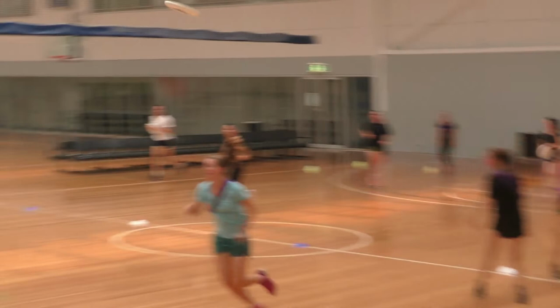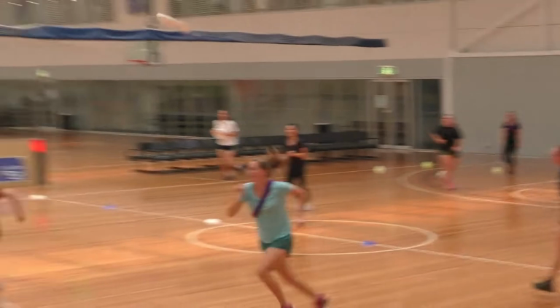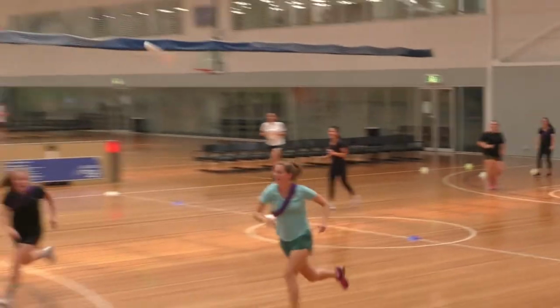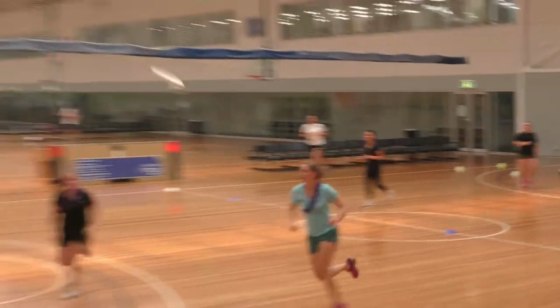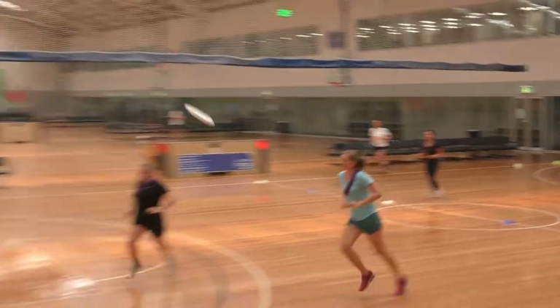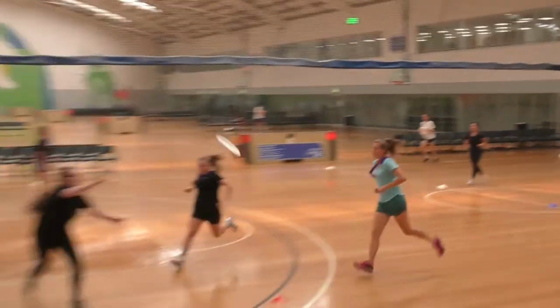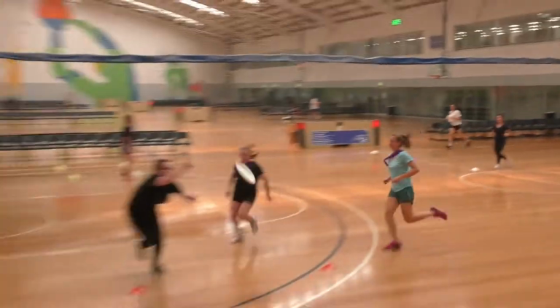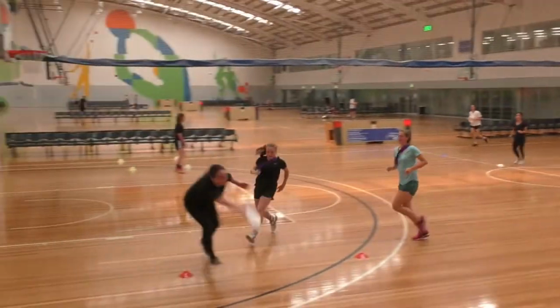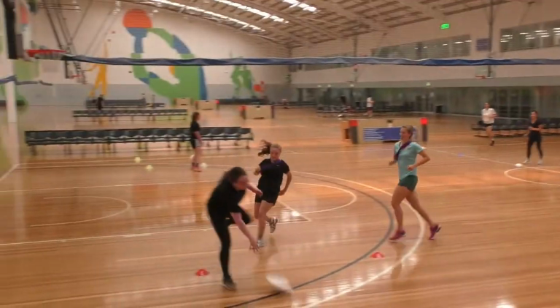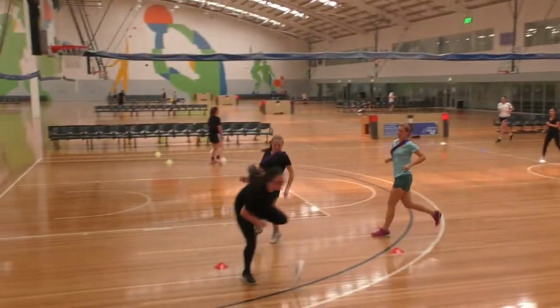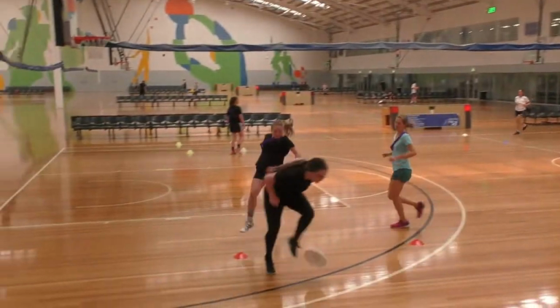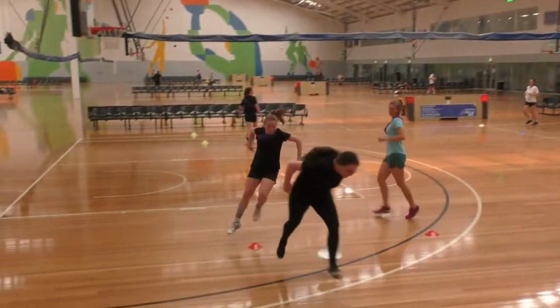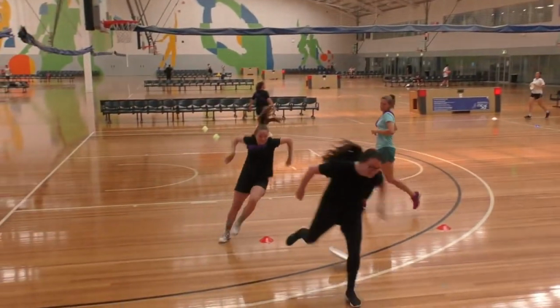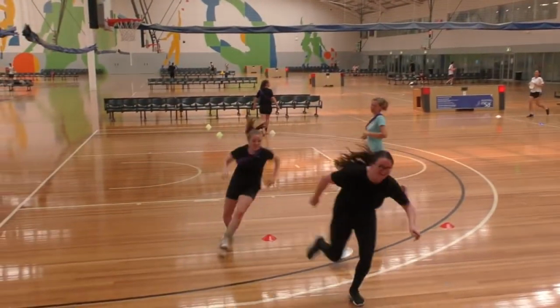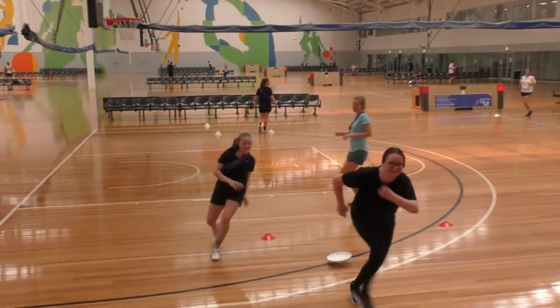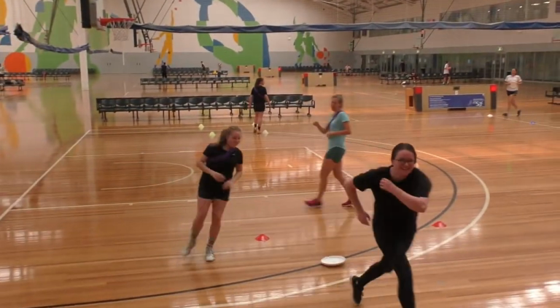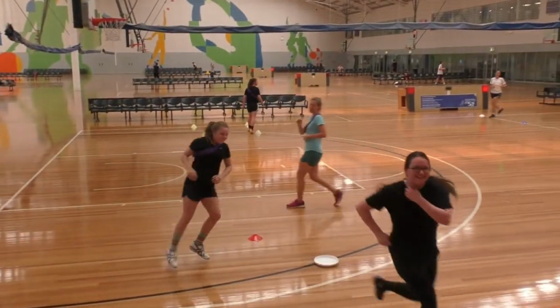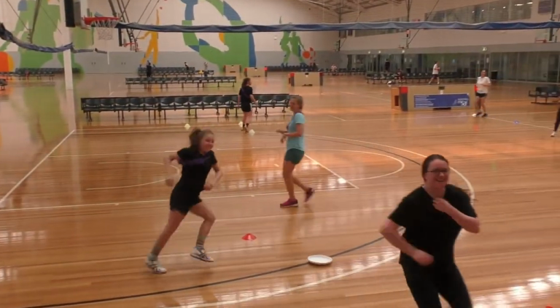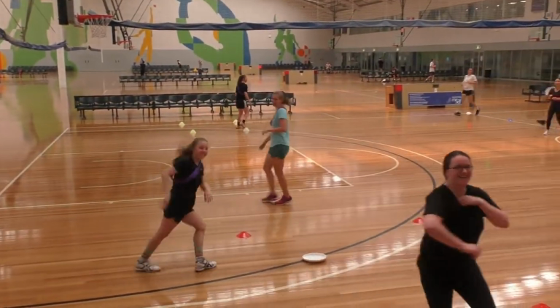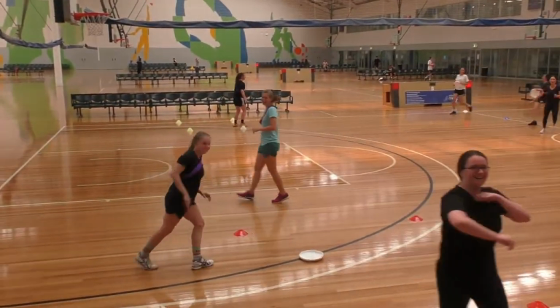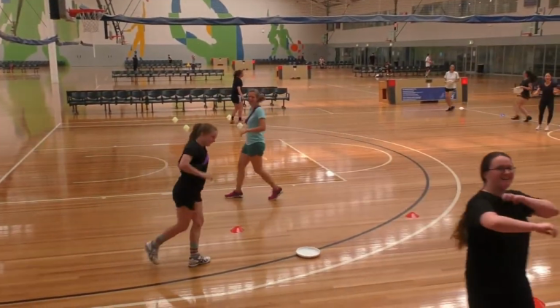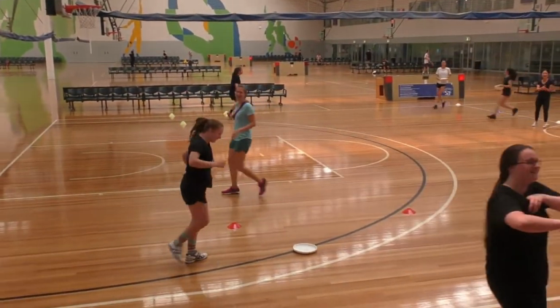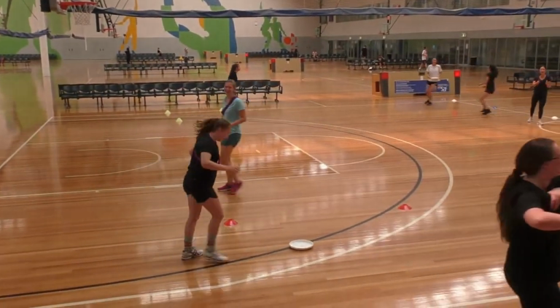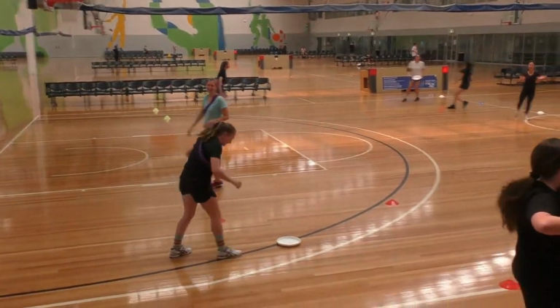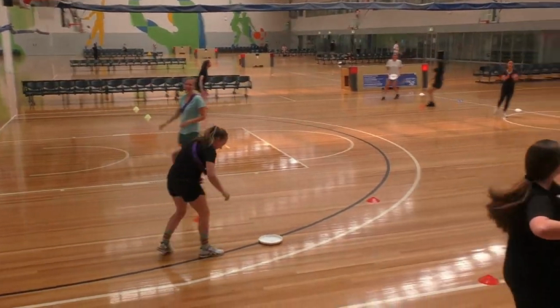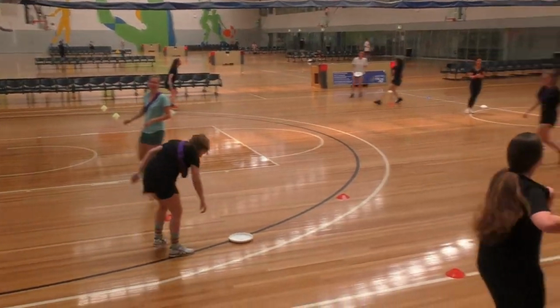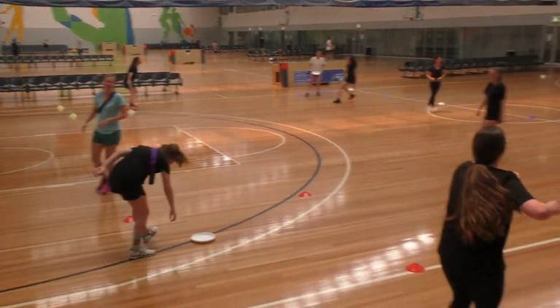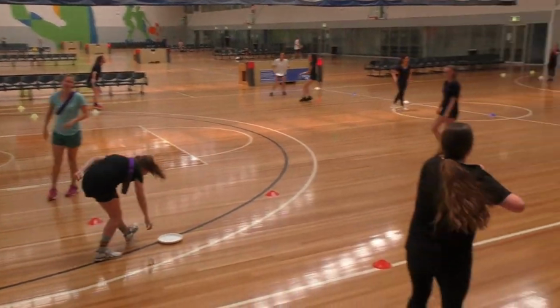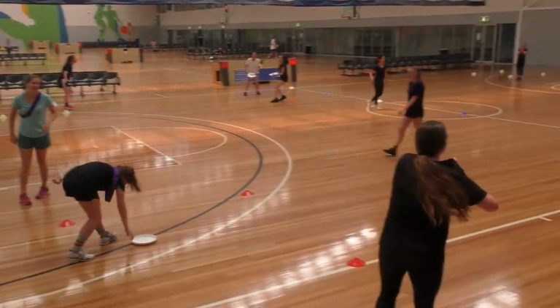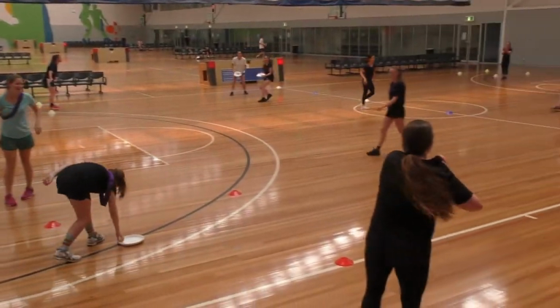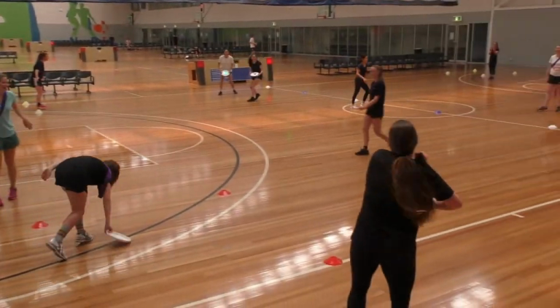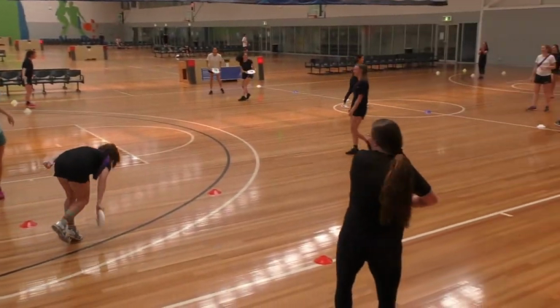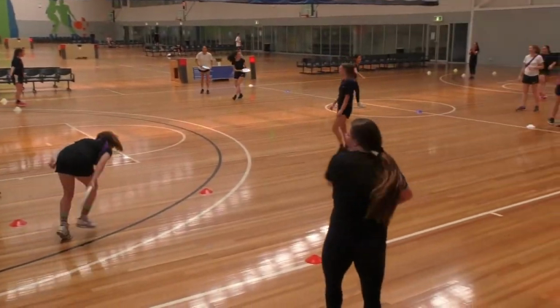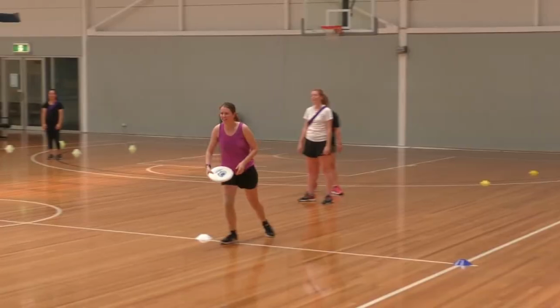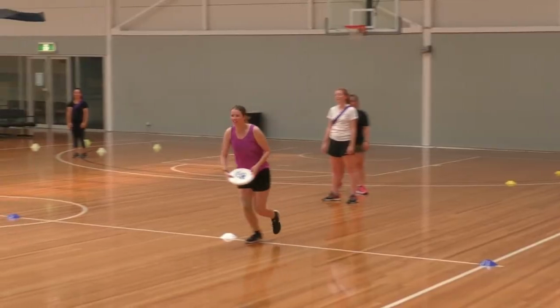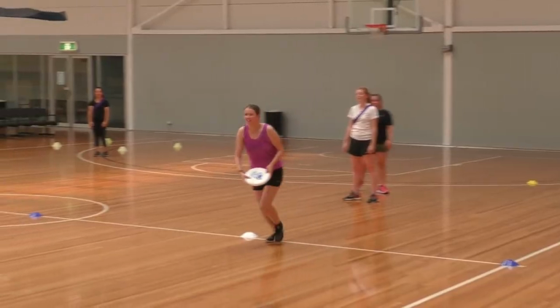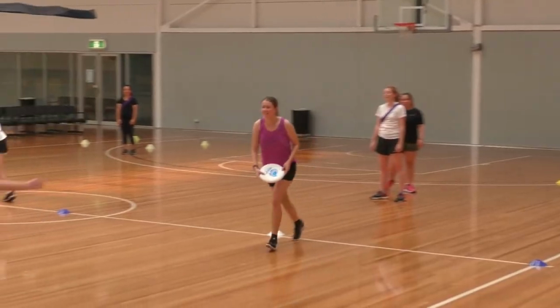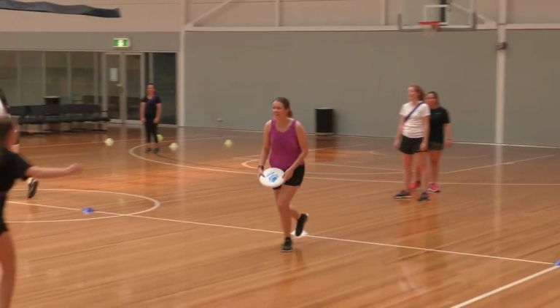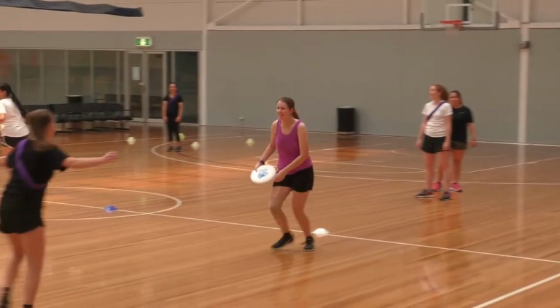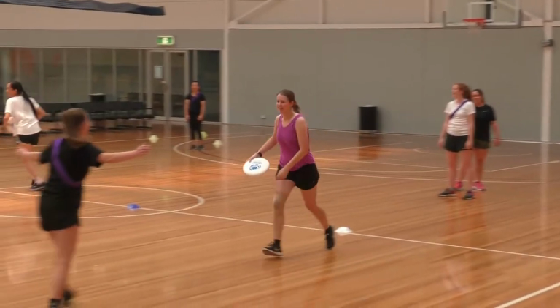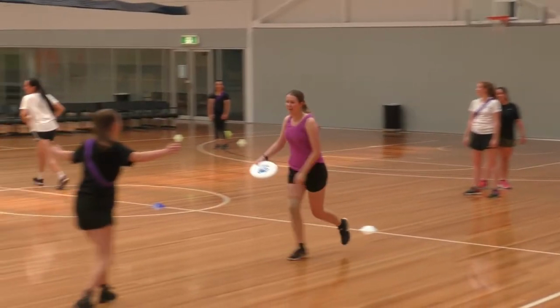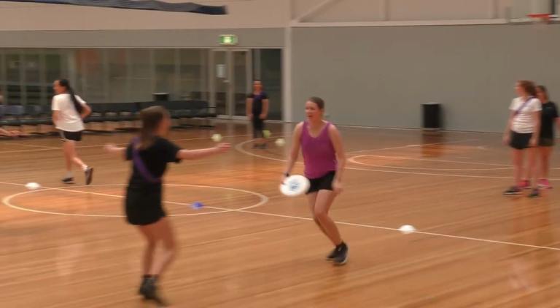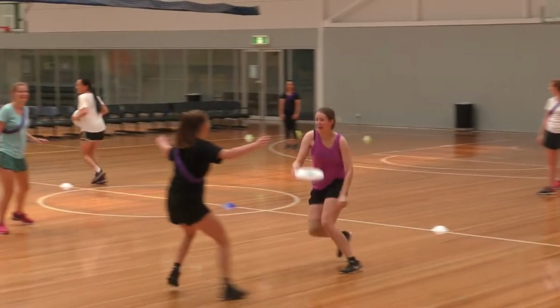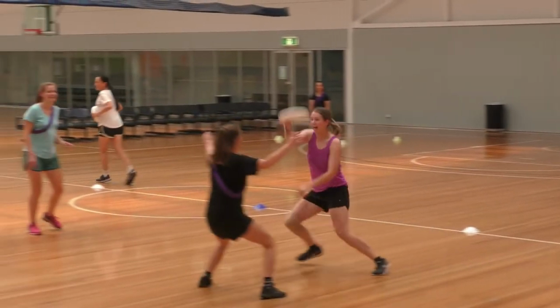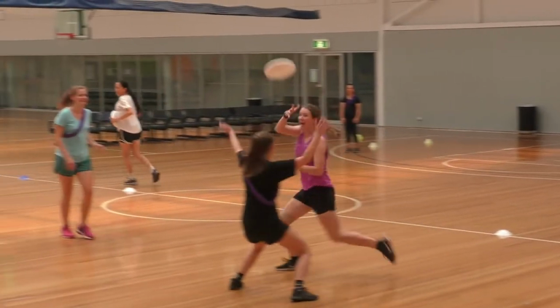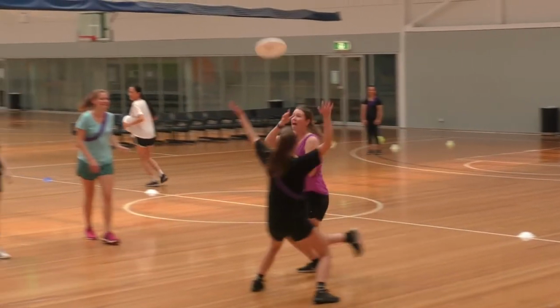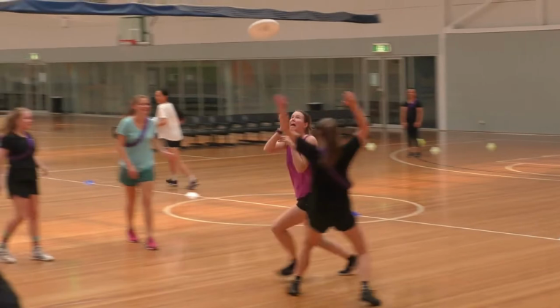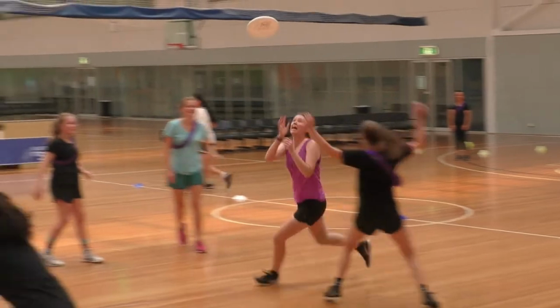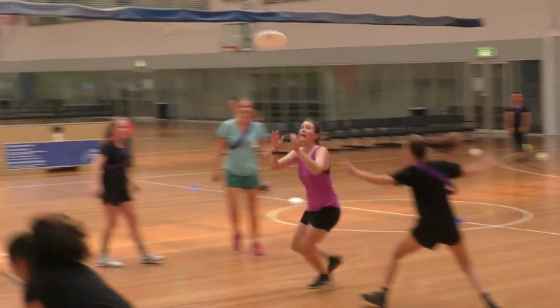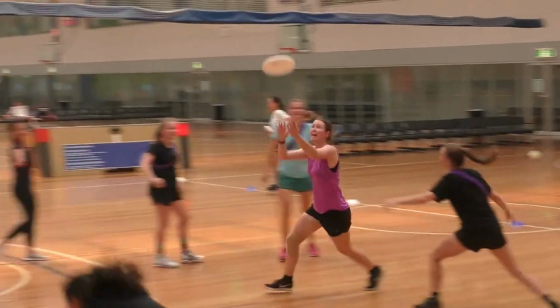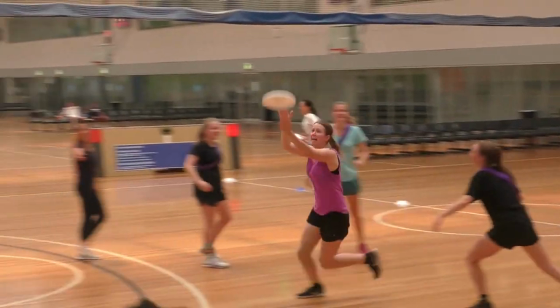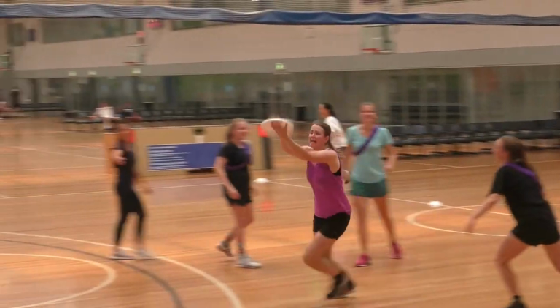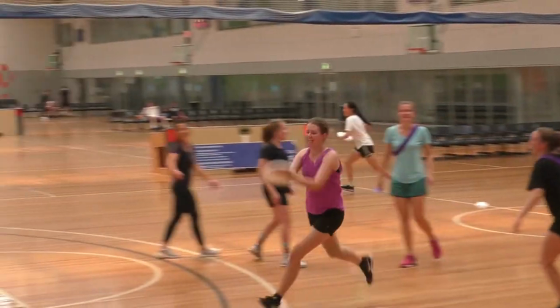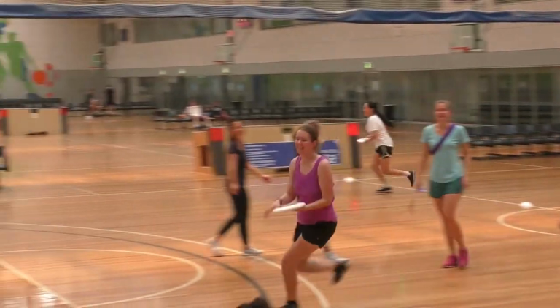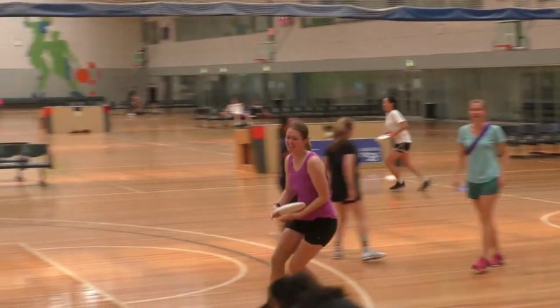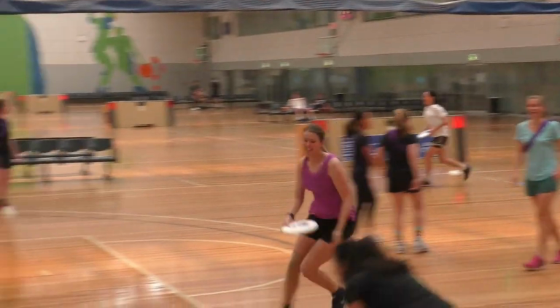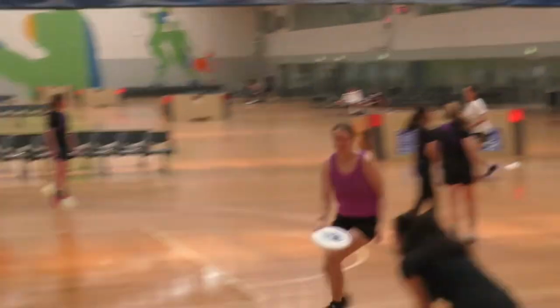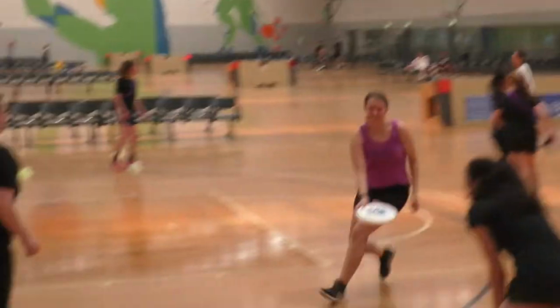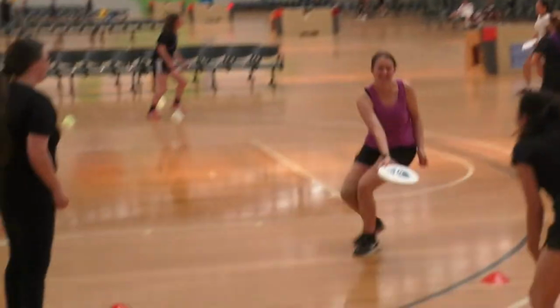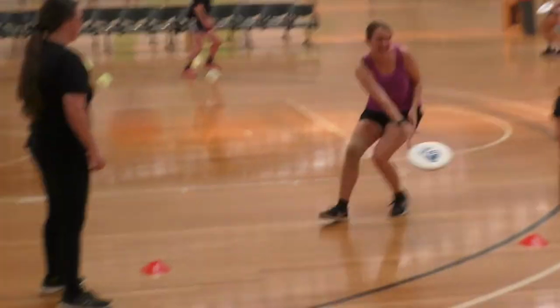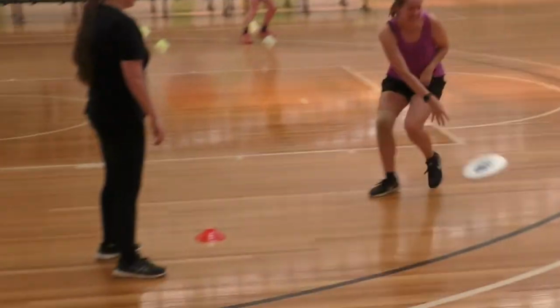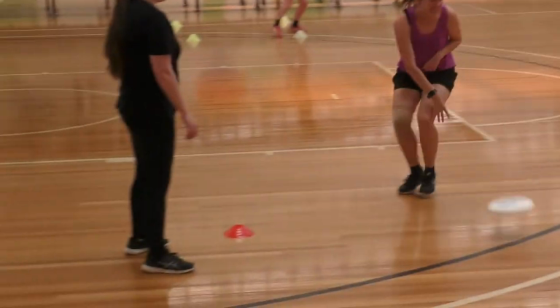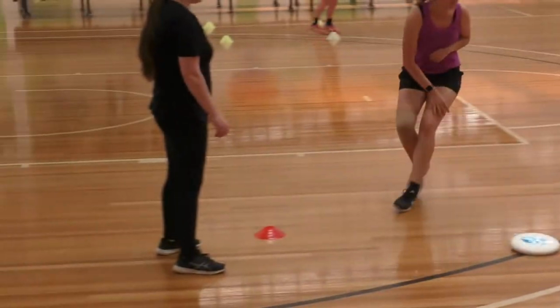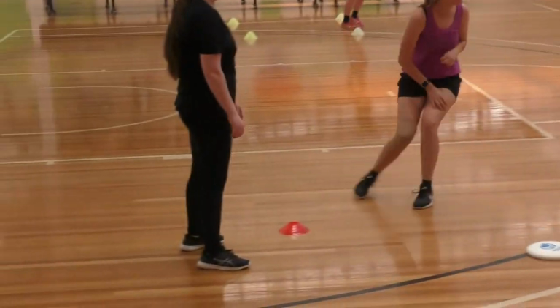Players can also throw to themselves, their teammates, or back into their defensive half to avoid being tagged.